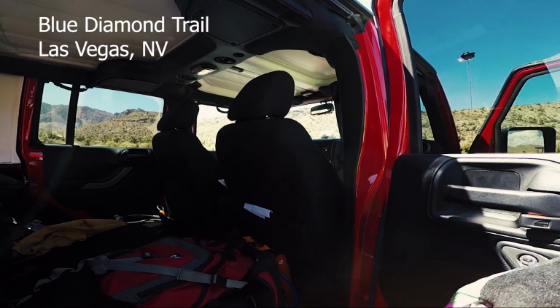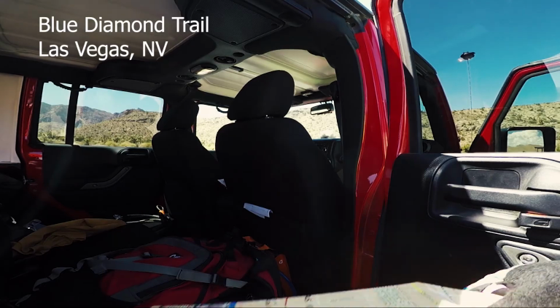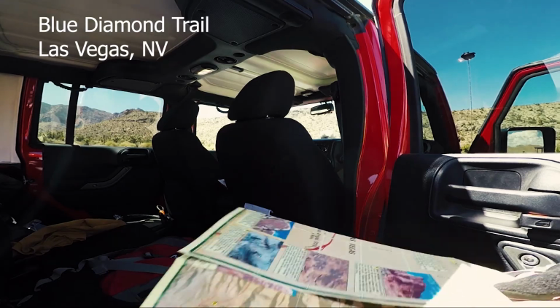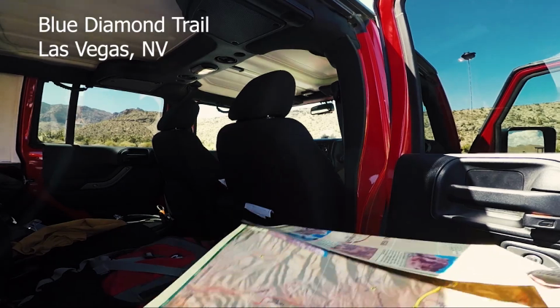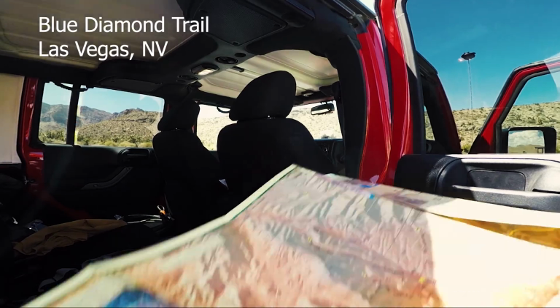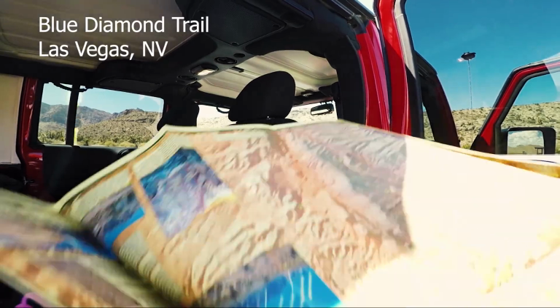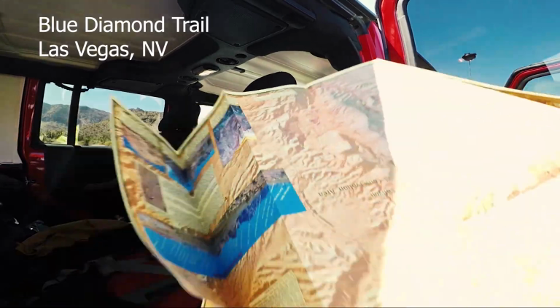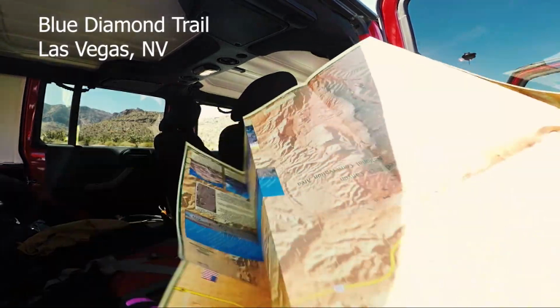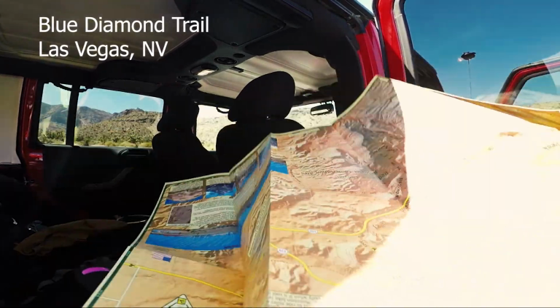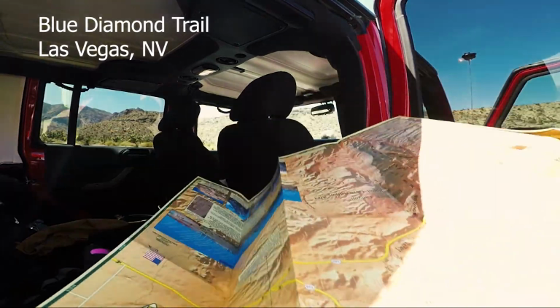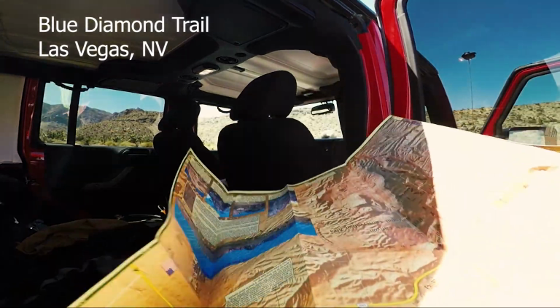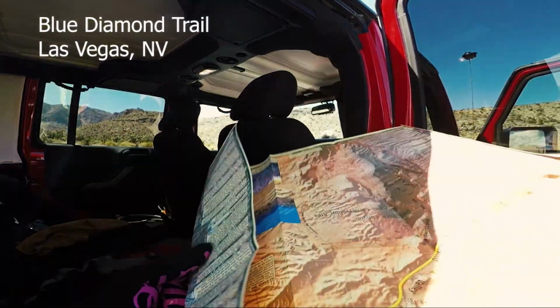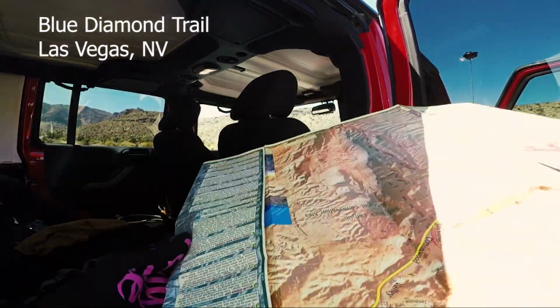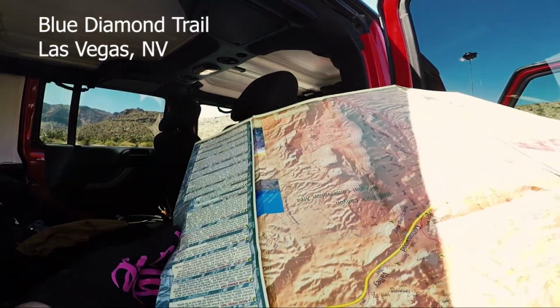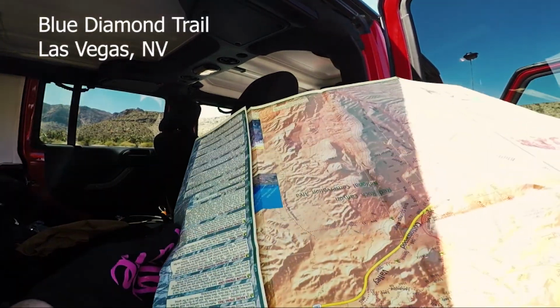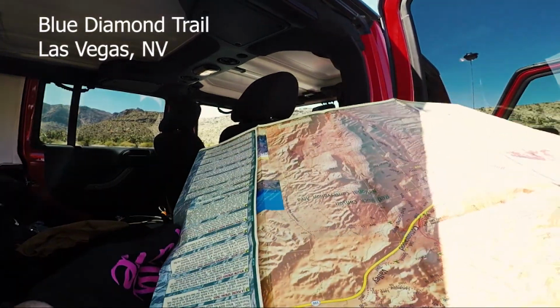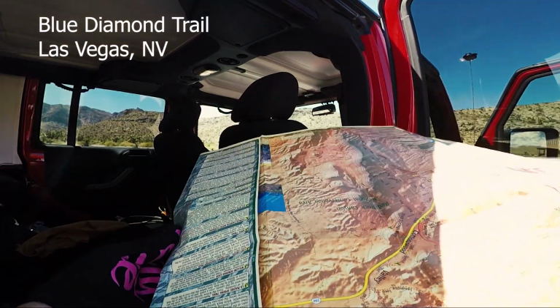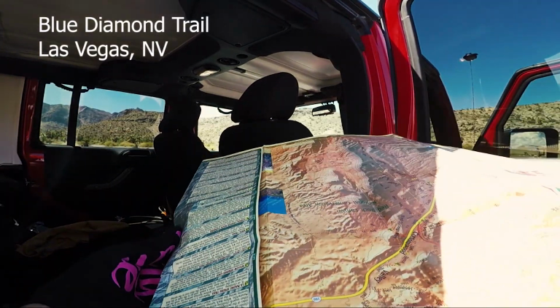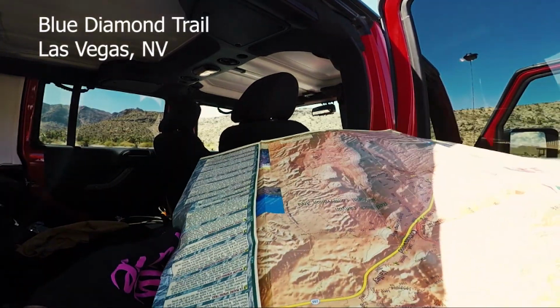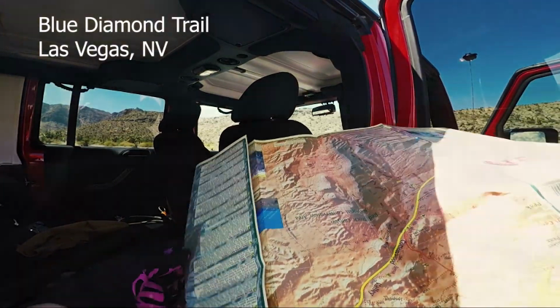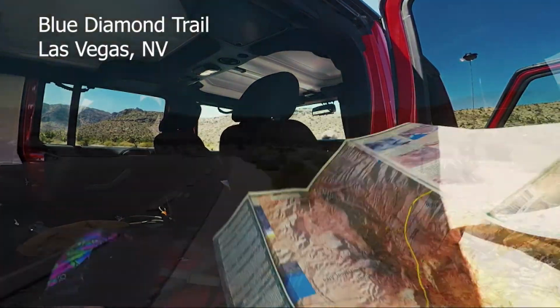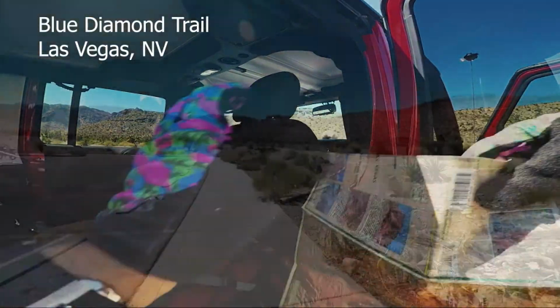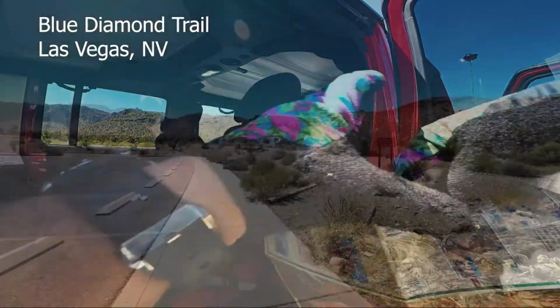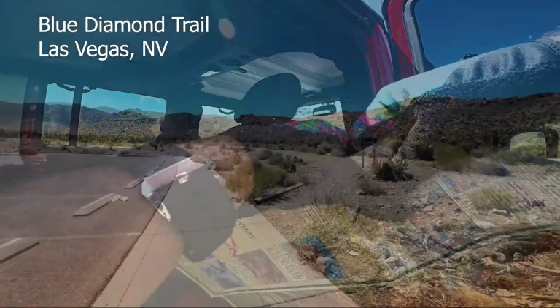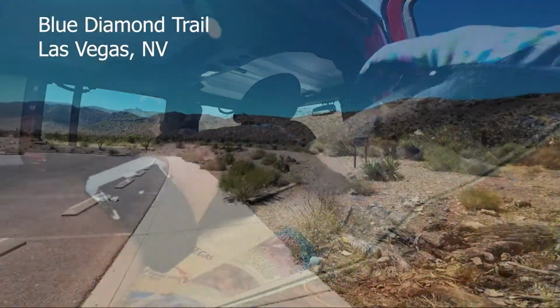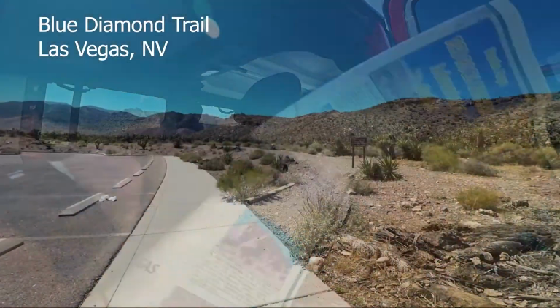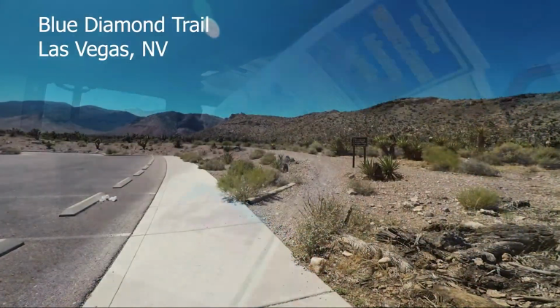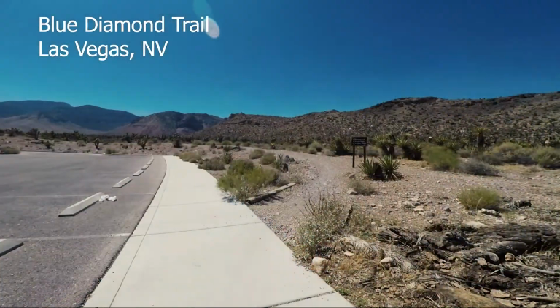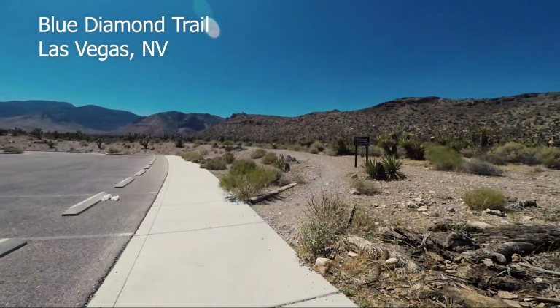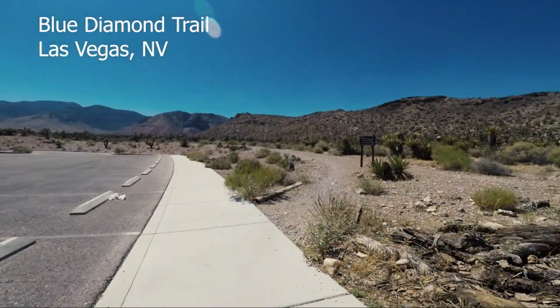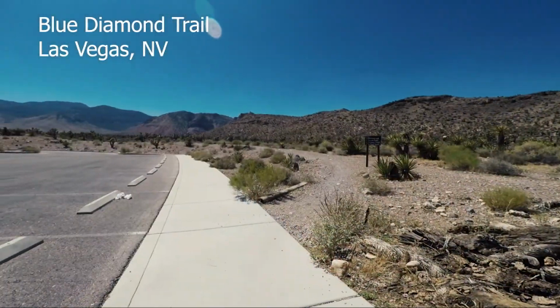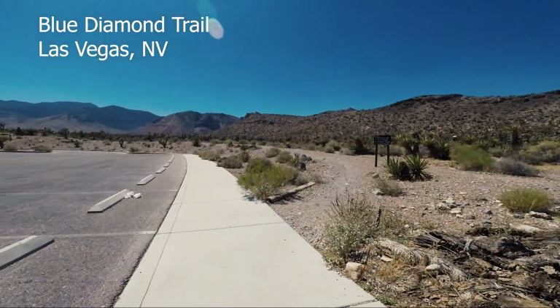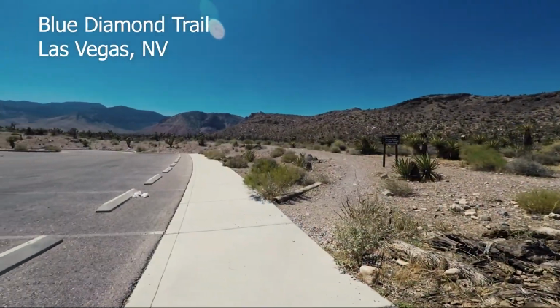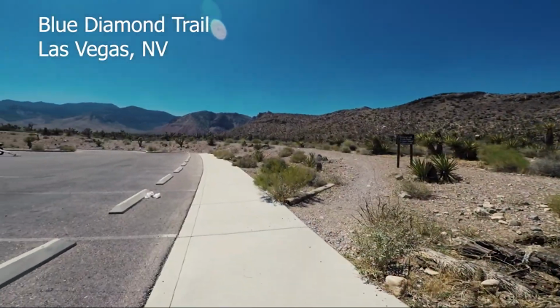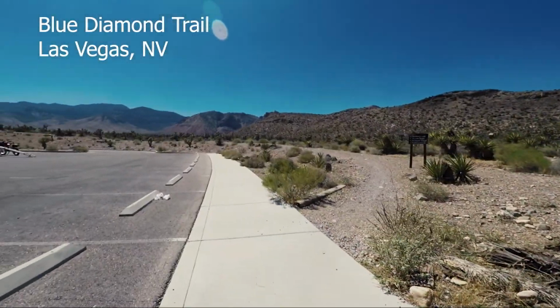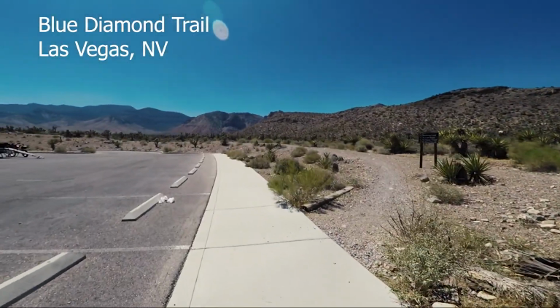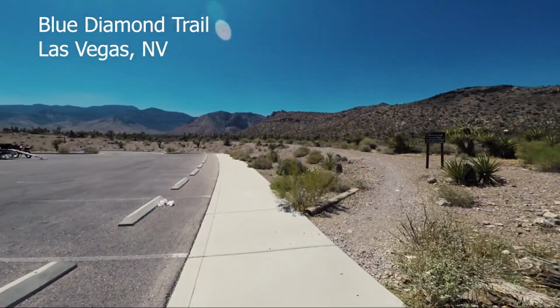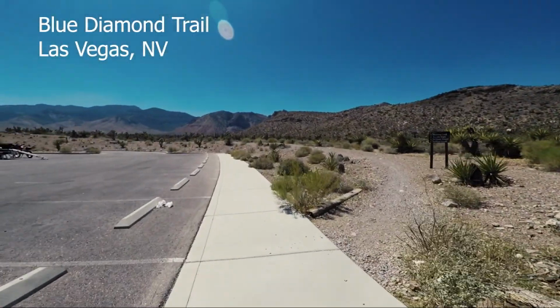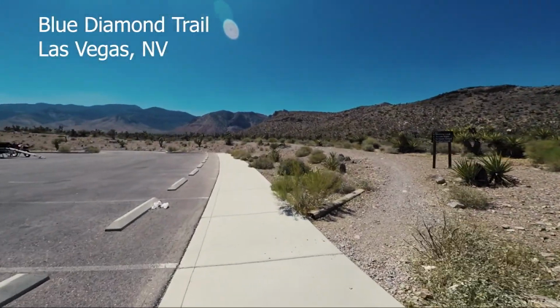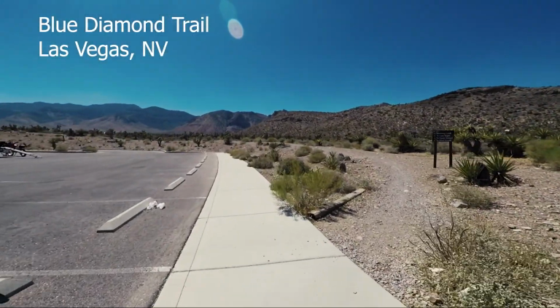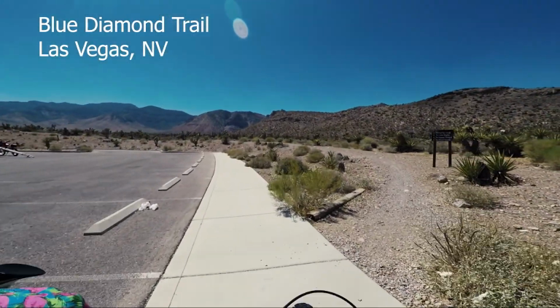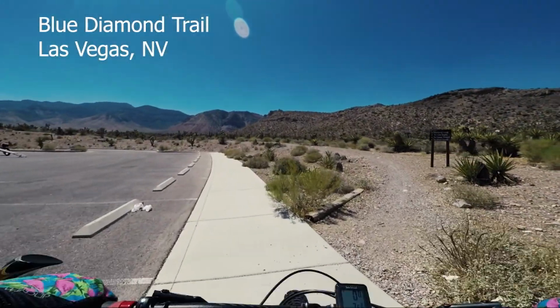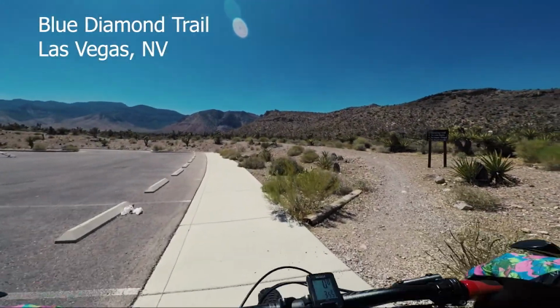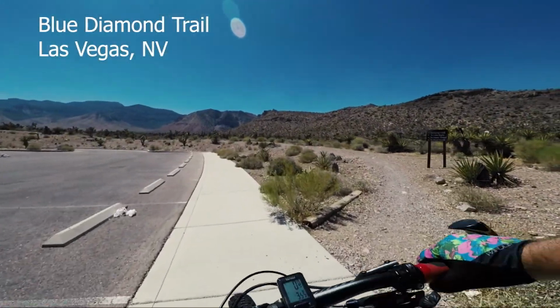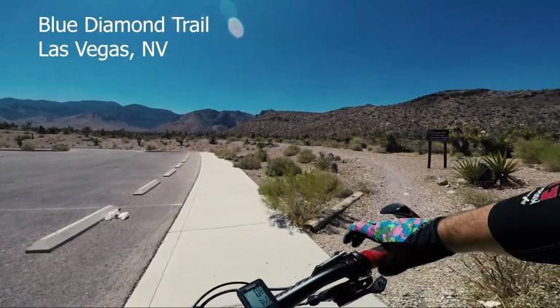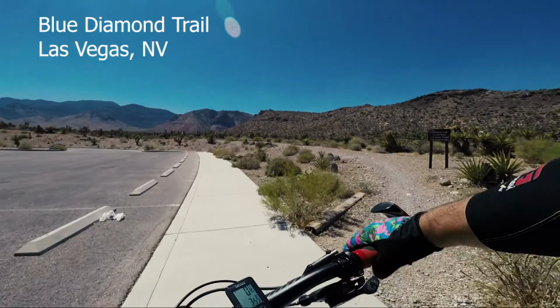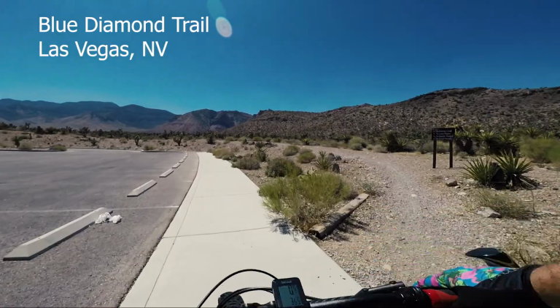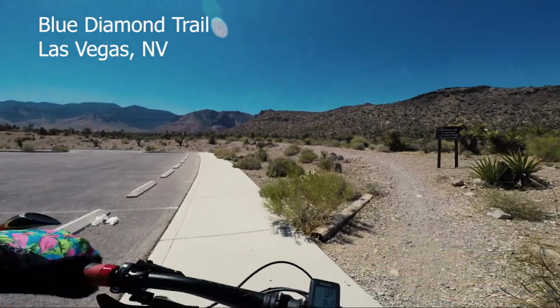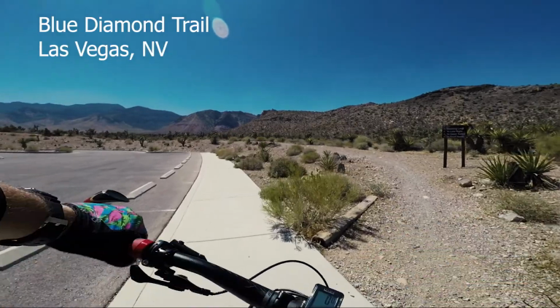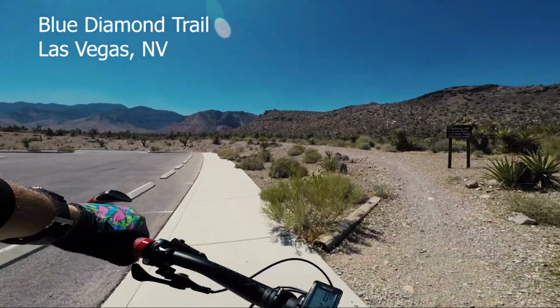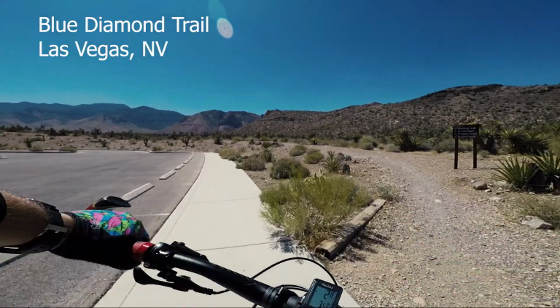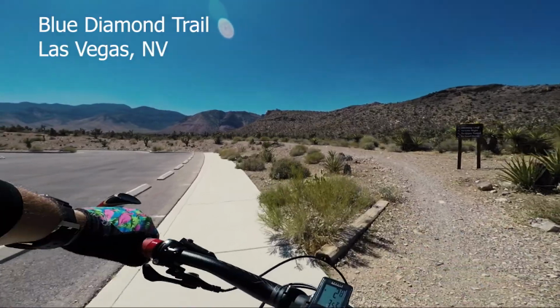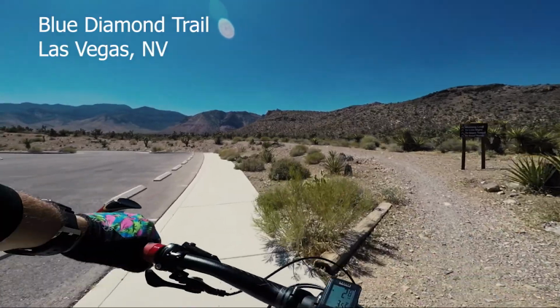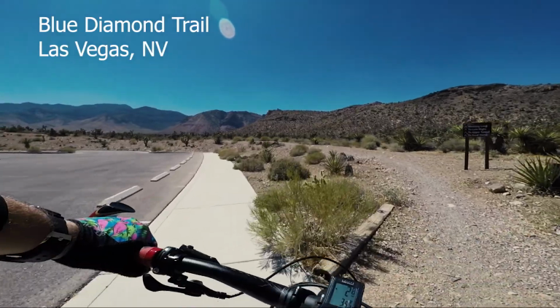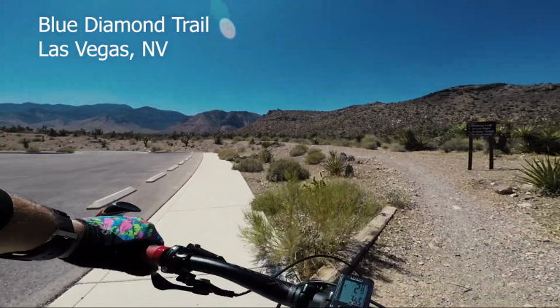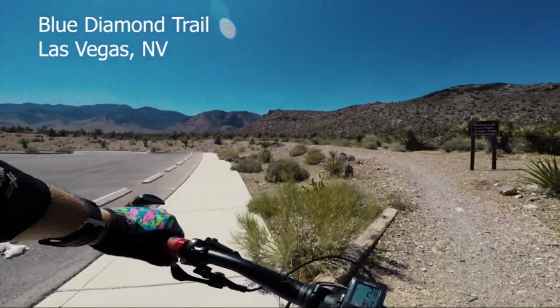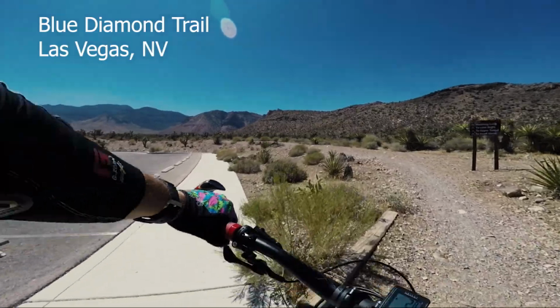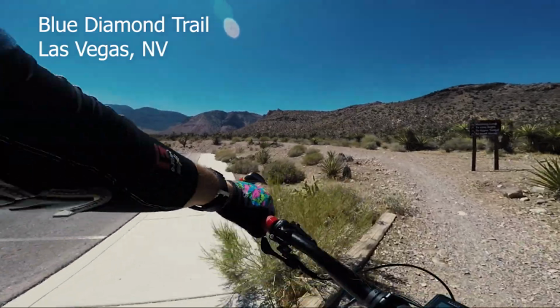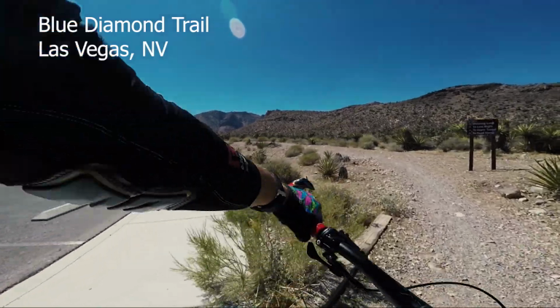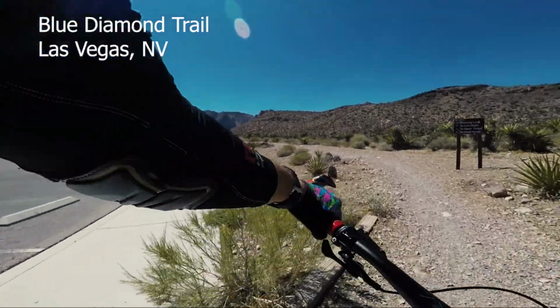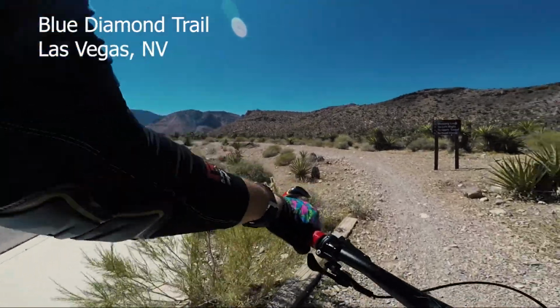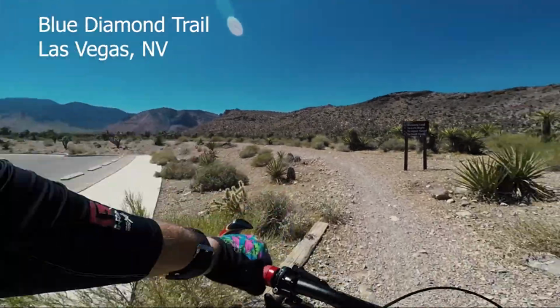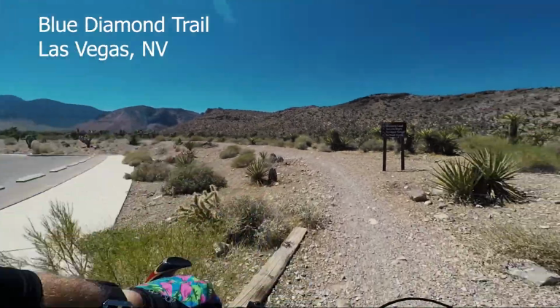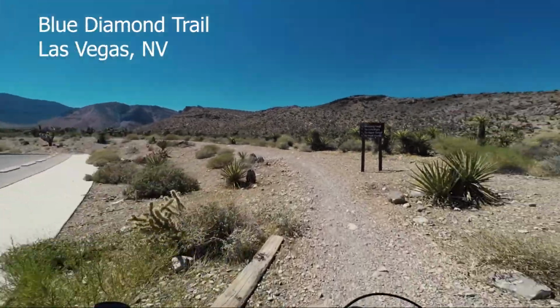Hola! Welcome to El Snydo's Toy Company. Today we're going to ride at Blue Diamond Trail System, which is just outside Las Vegas, Nevada.